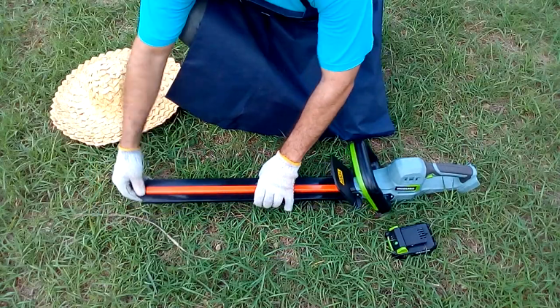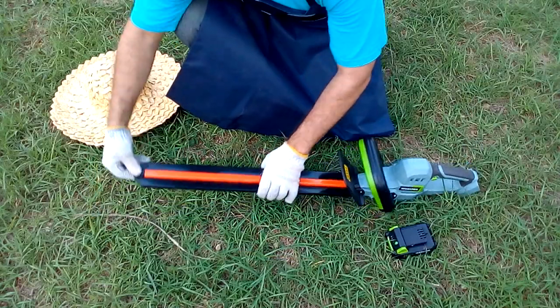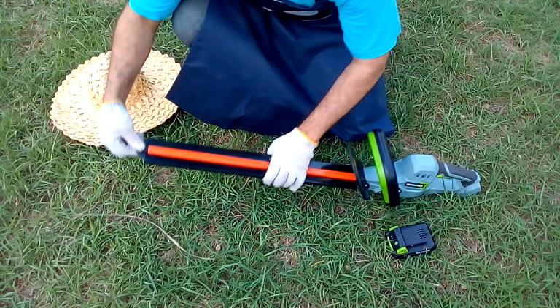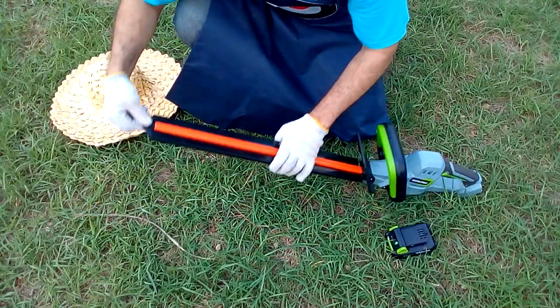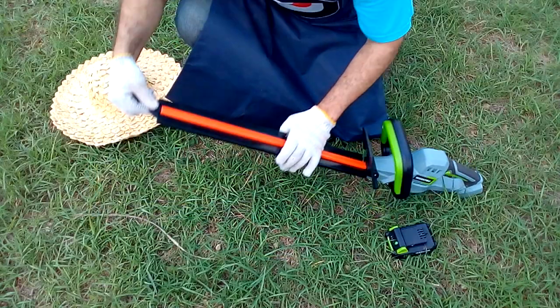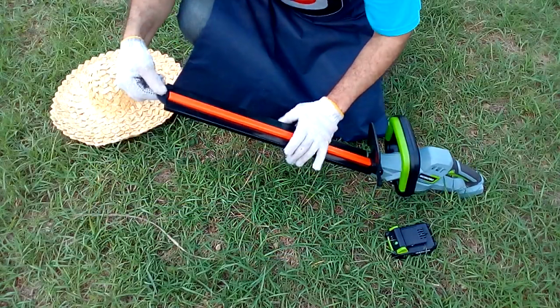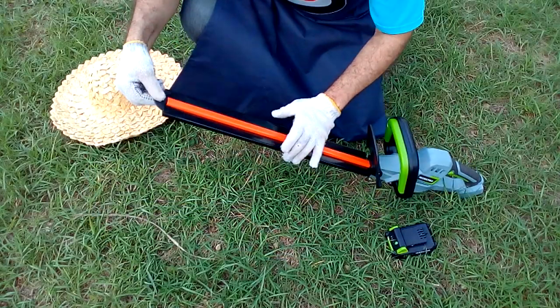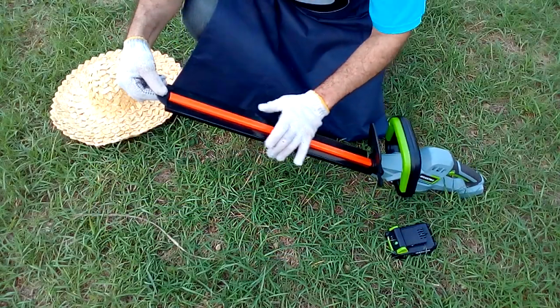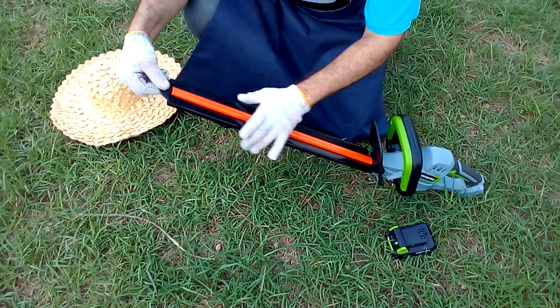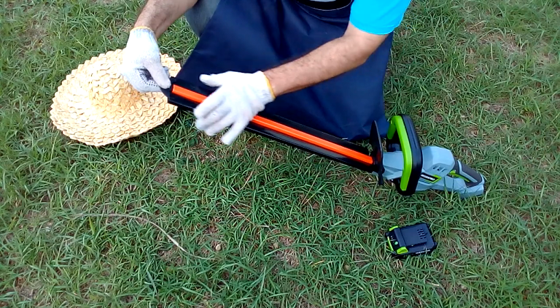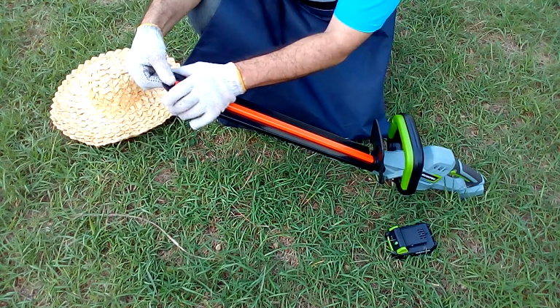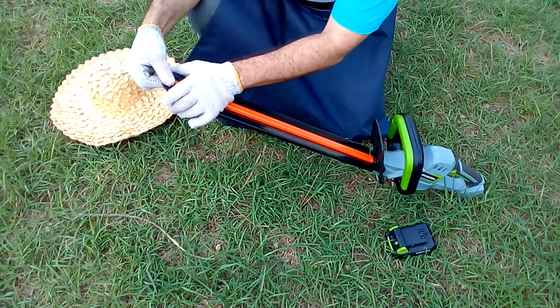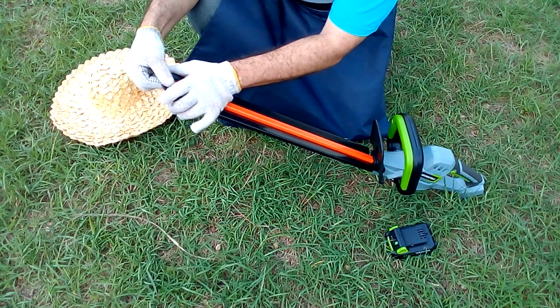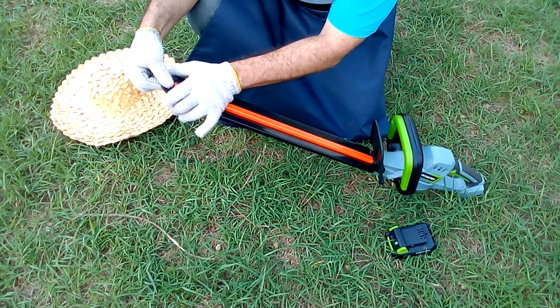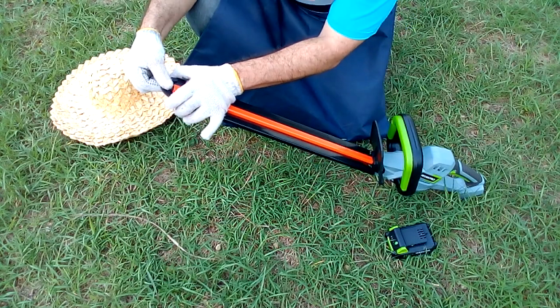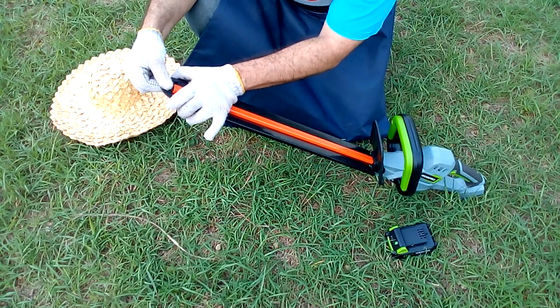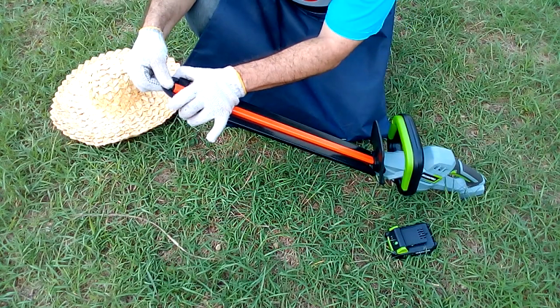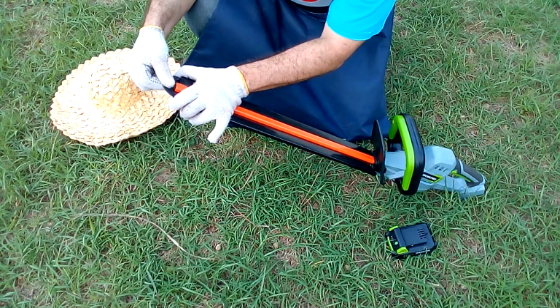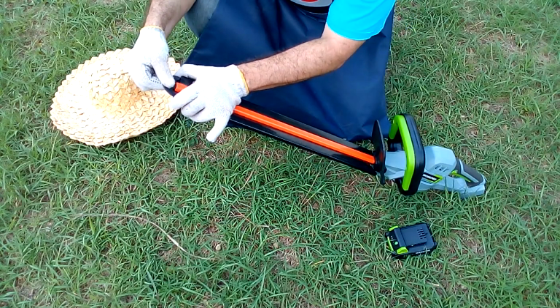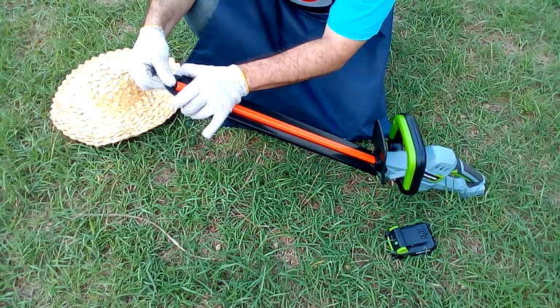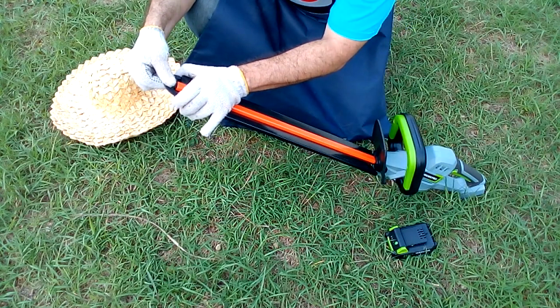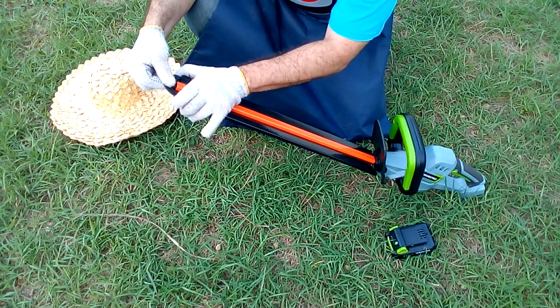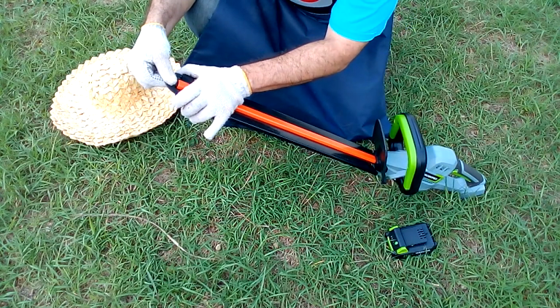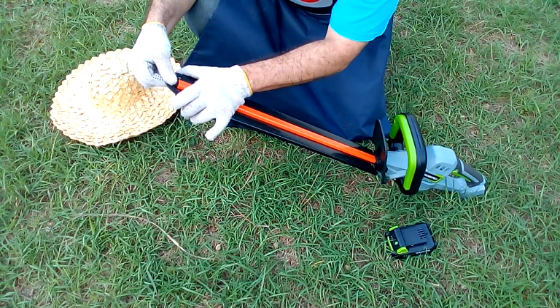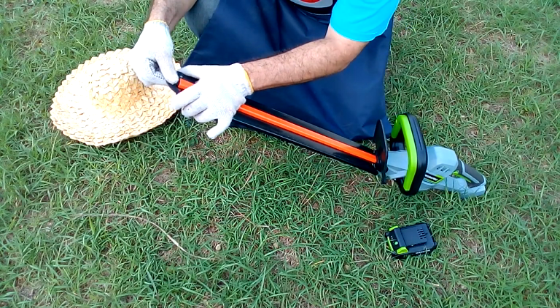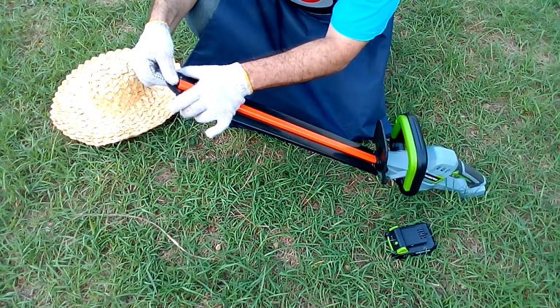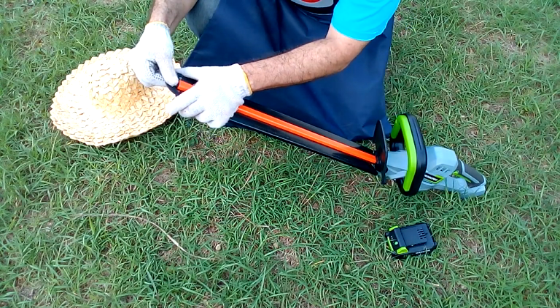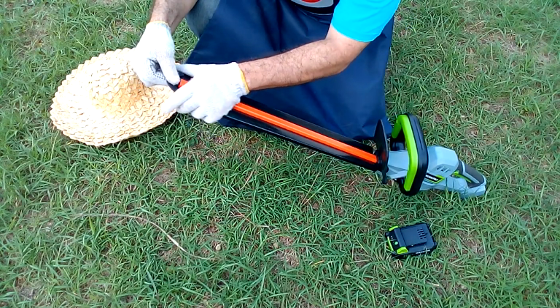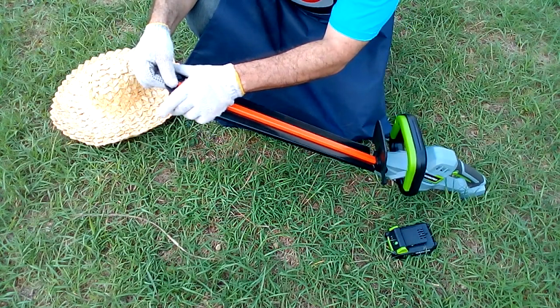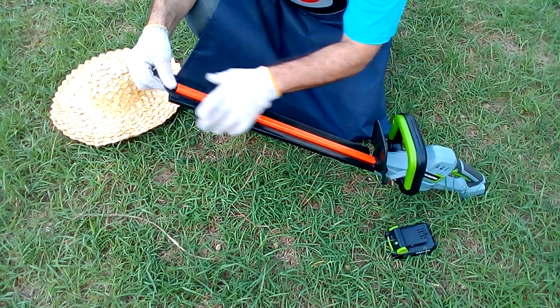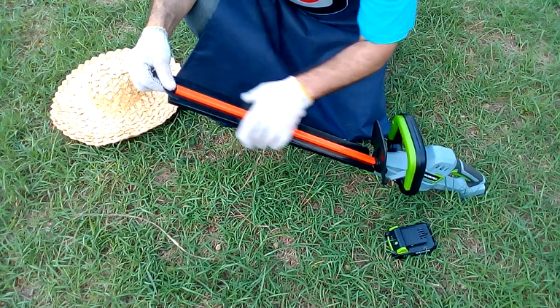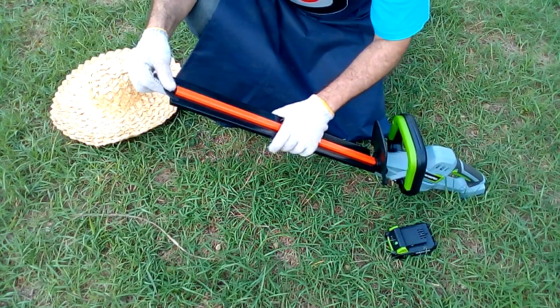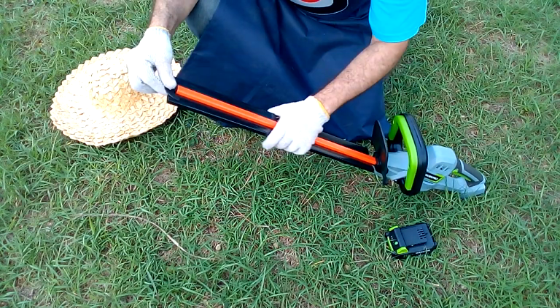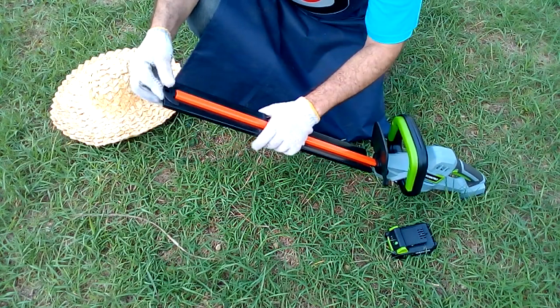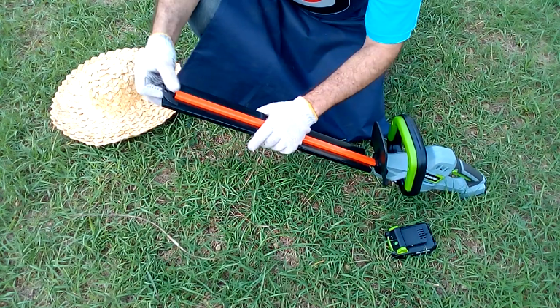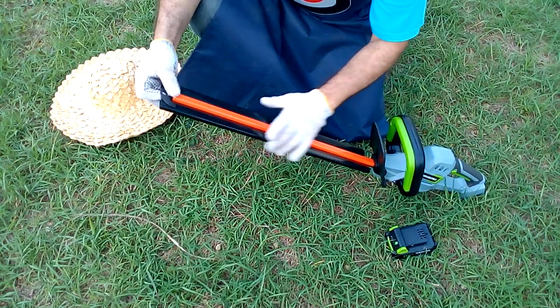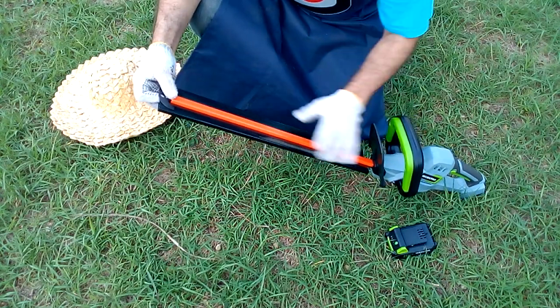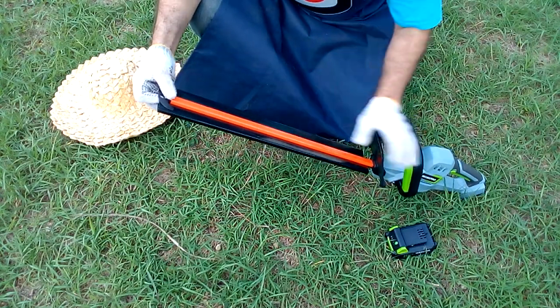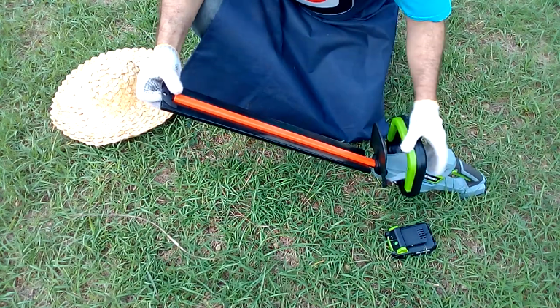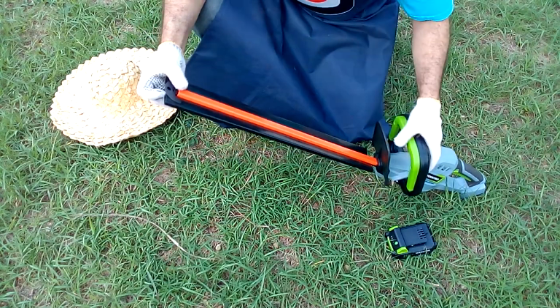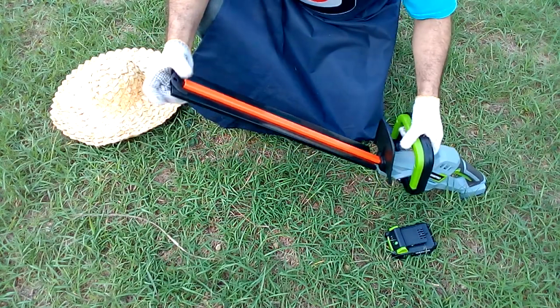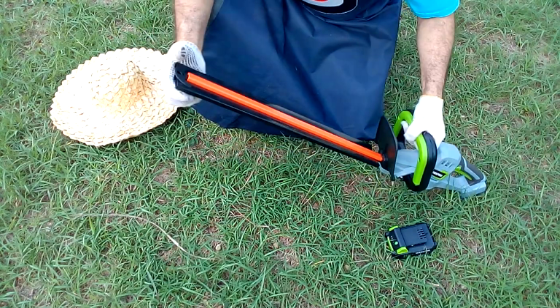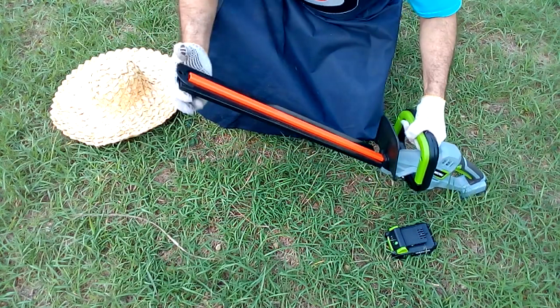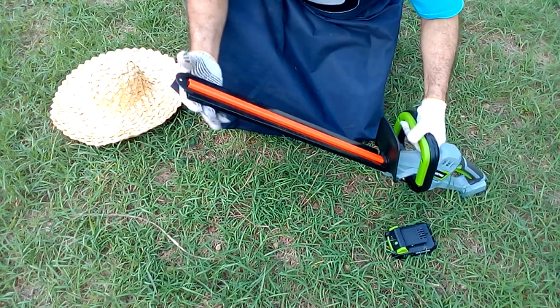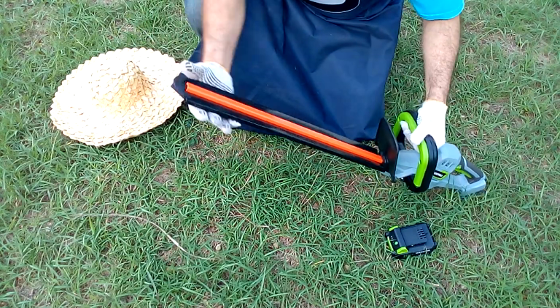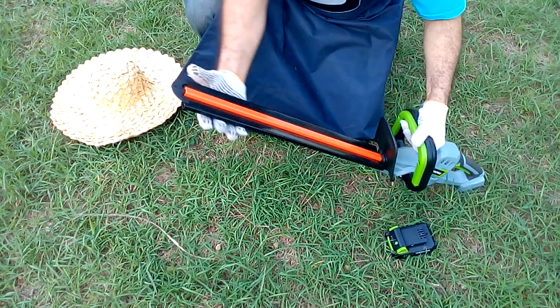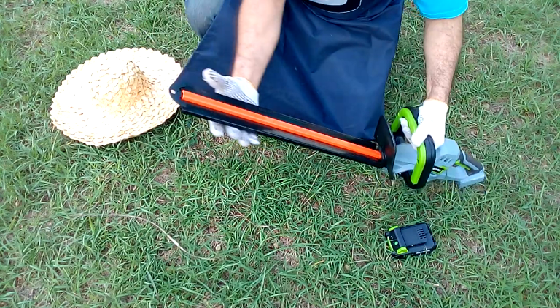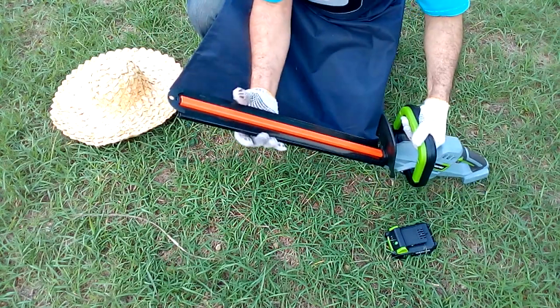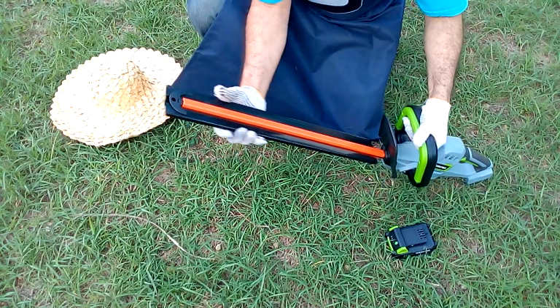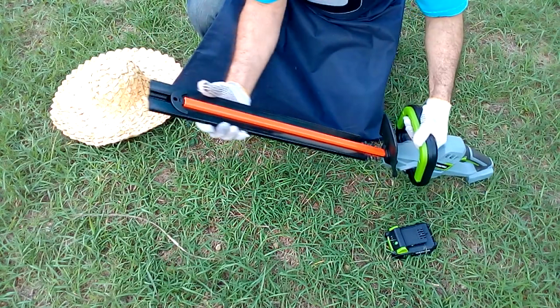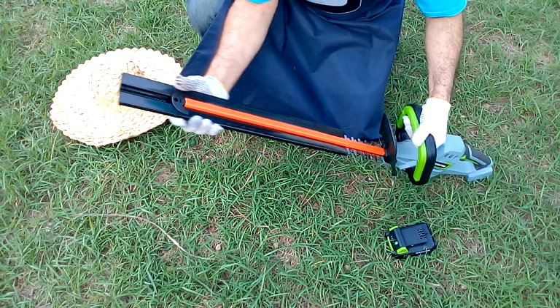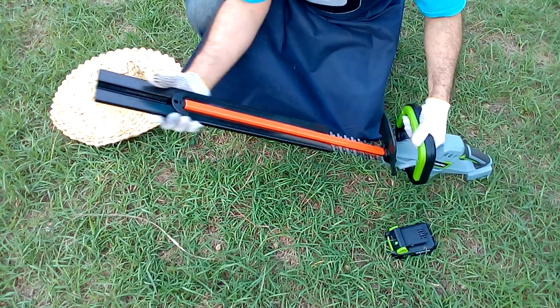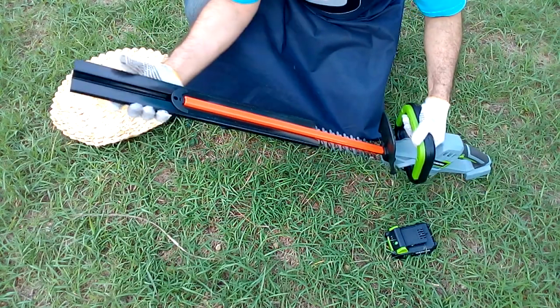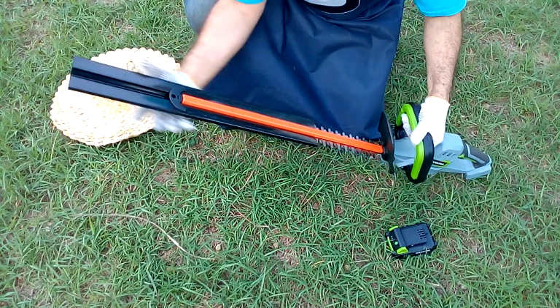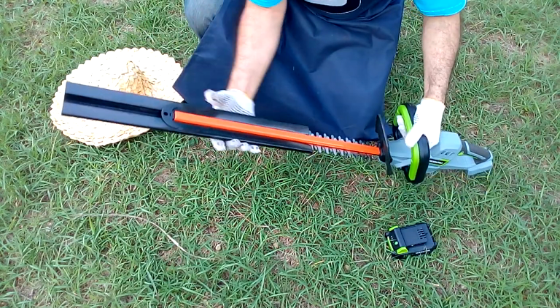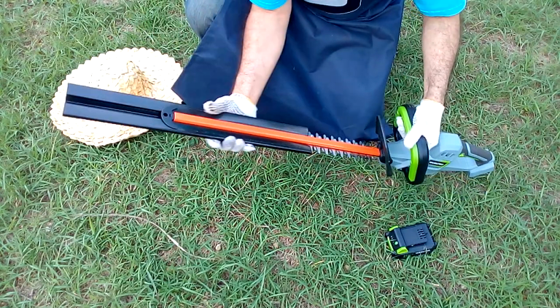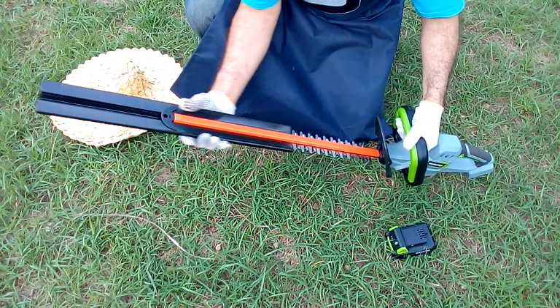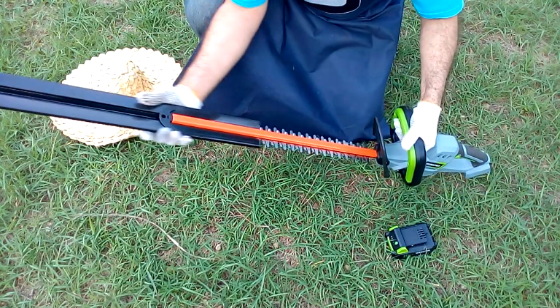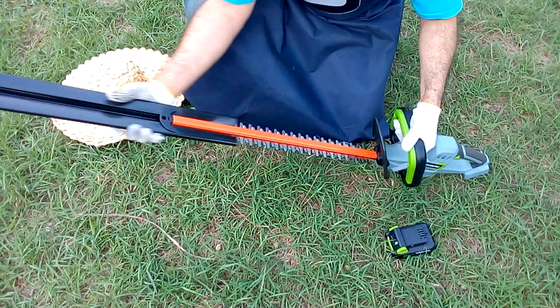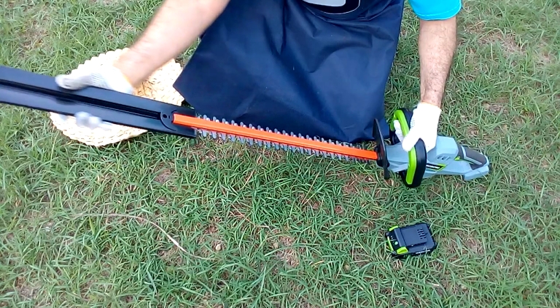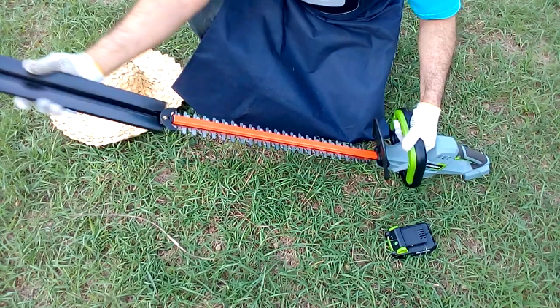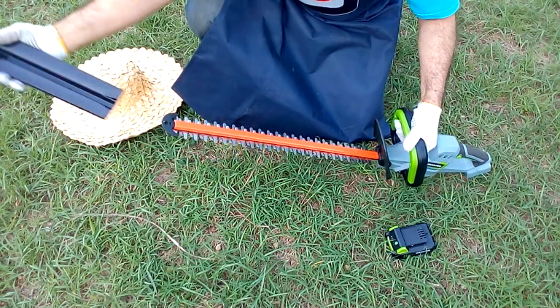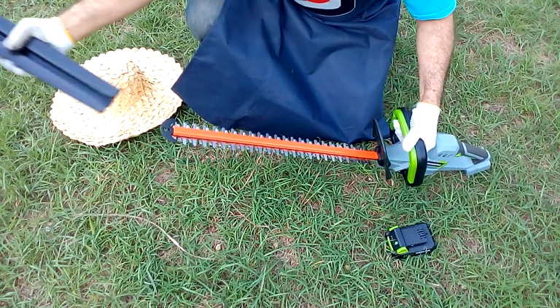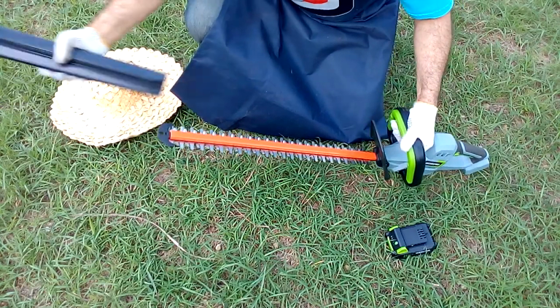The first thing we are going to do is retract the guard to be able to remove it and free the cutting blades of our trimmer.